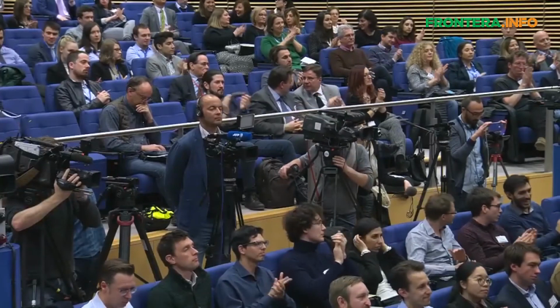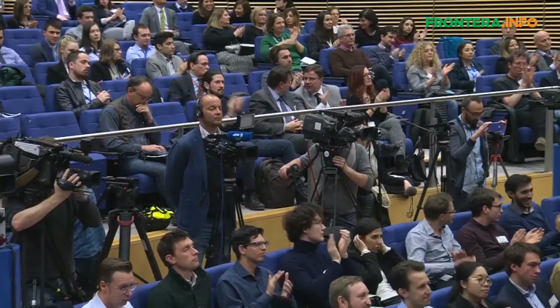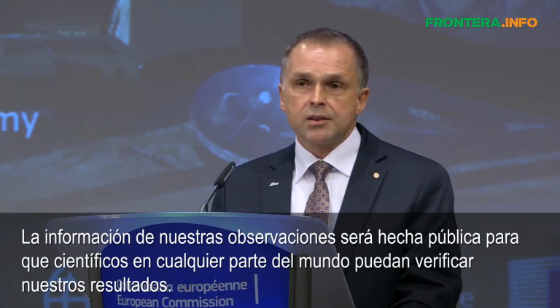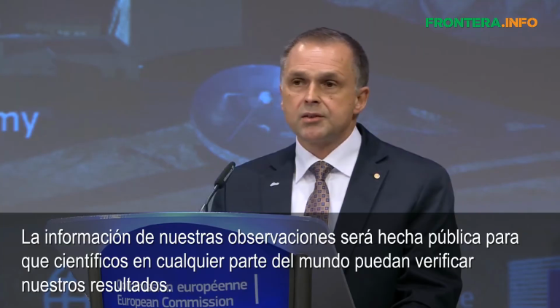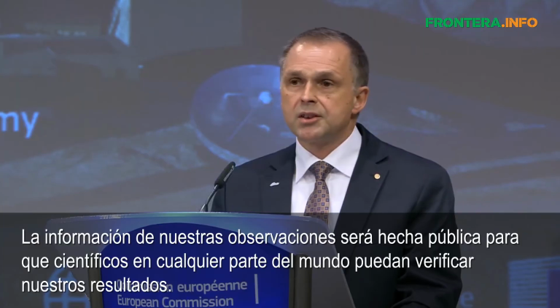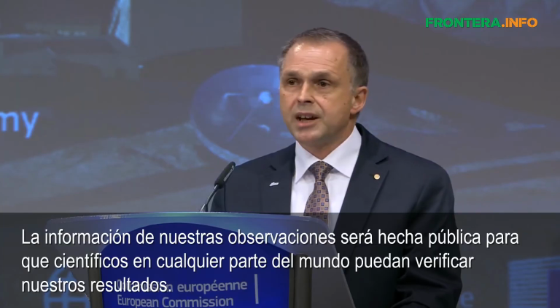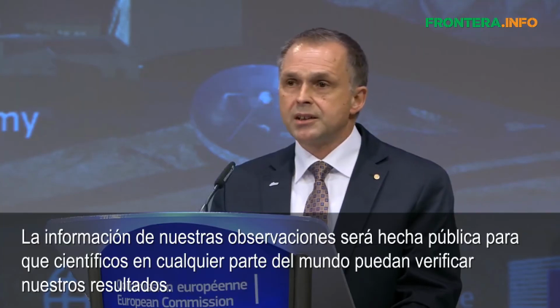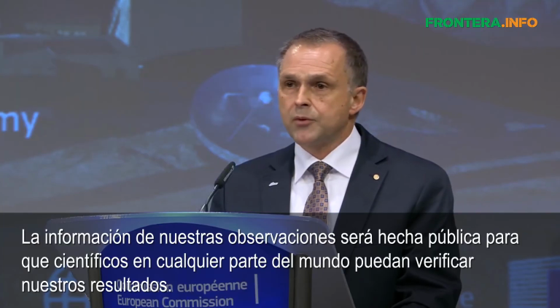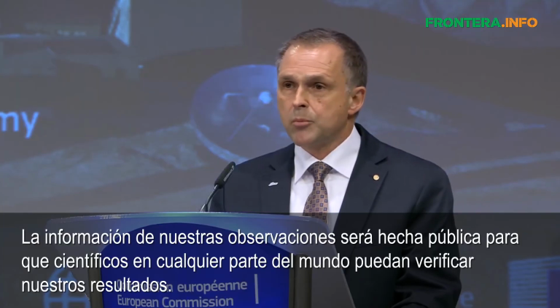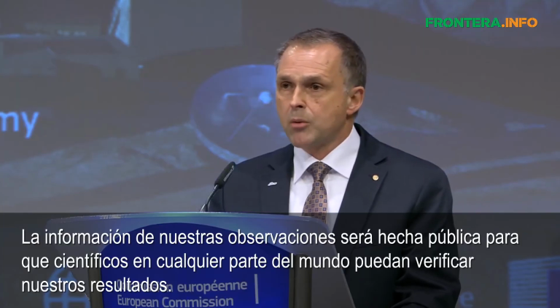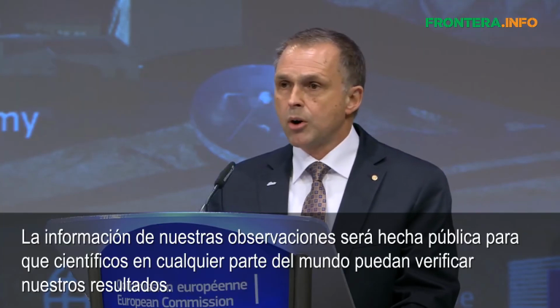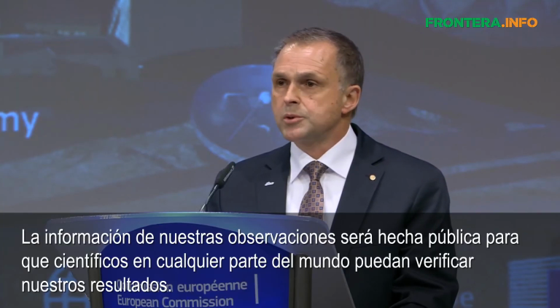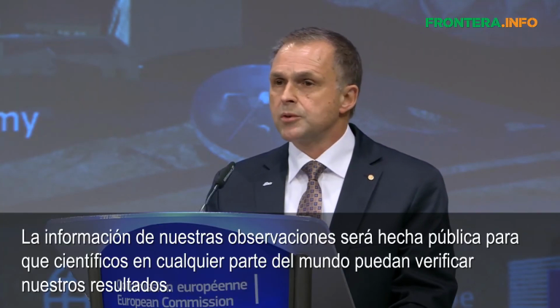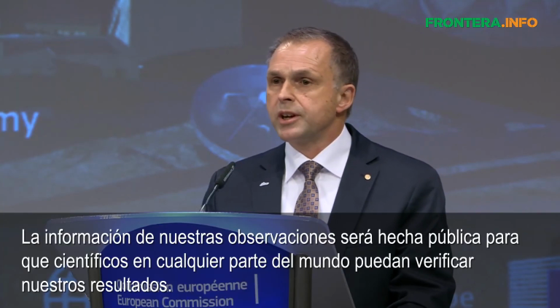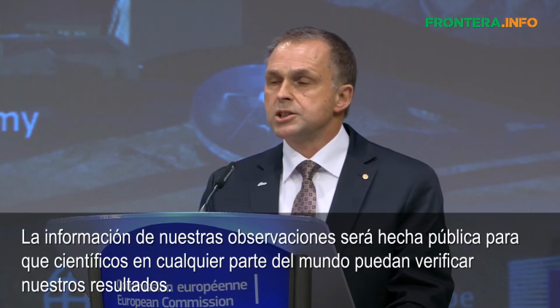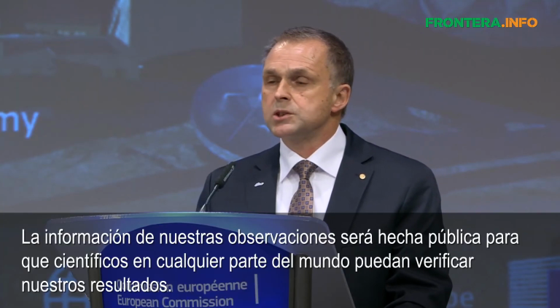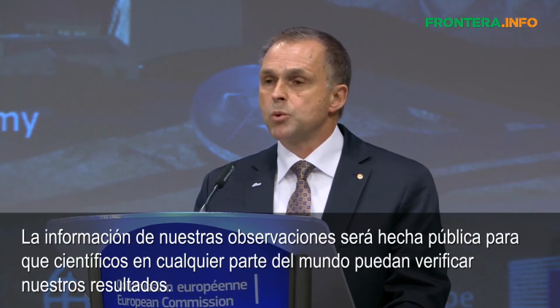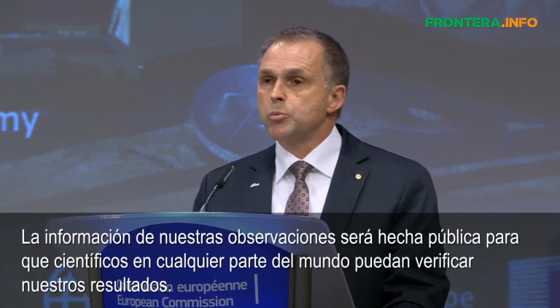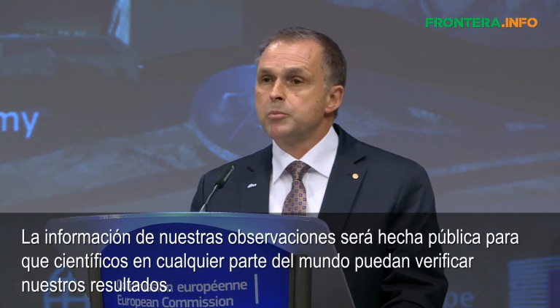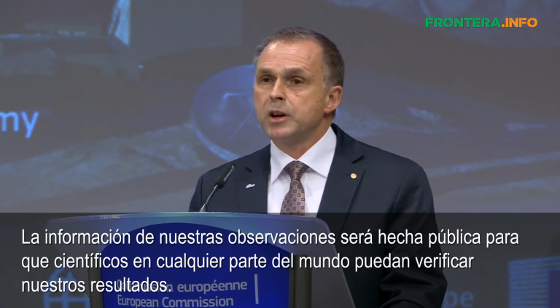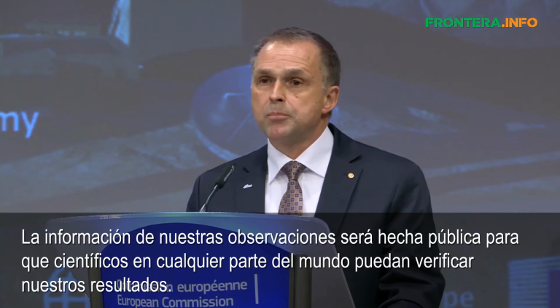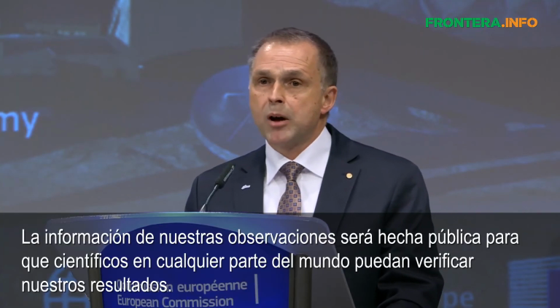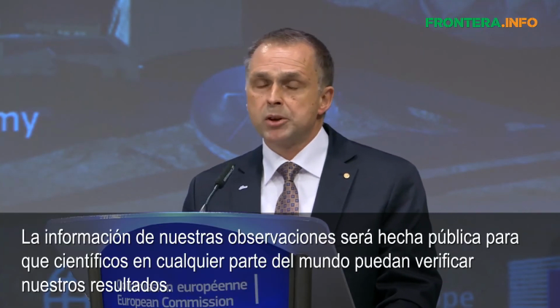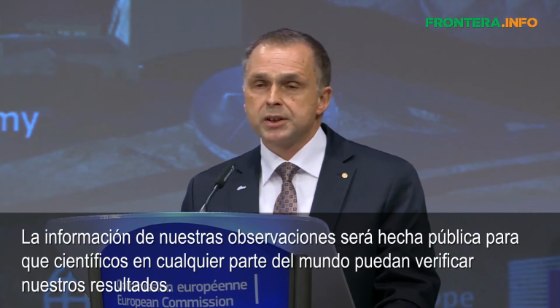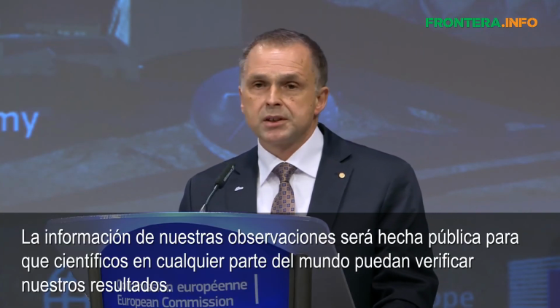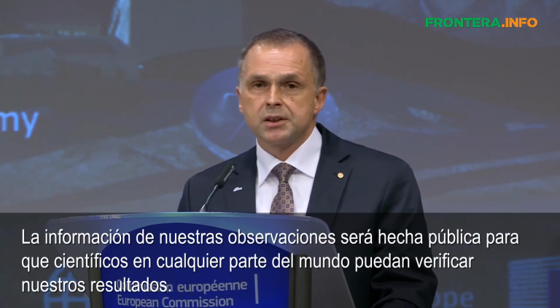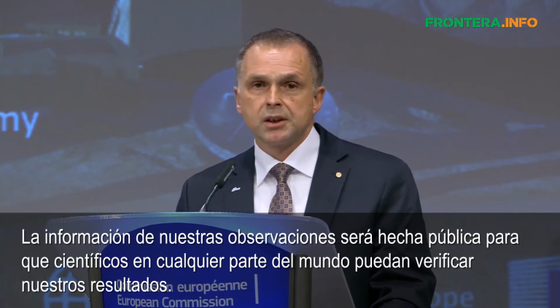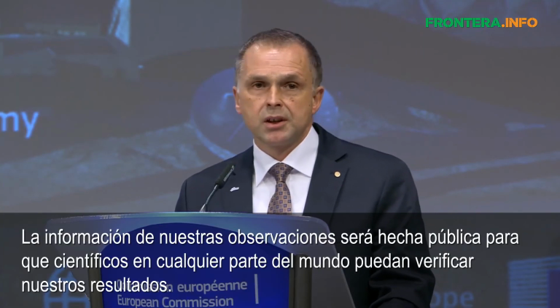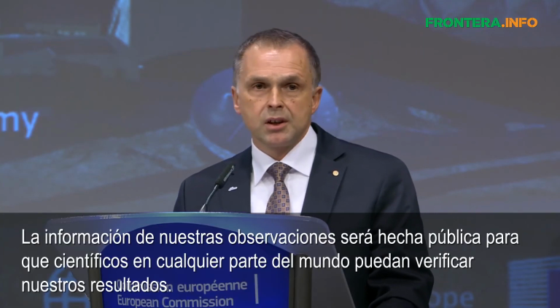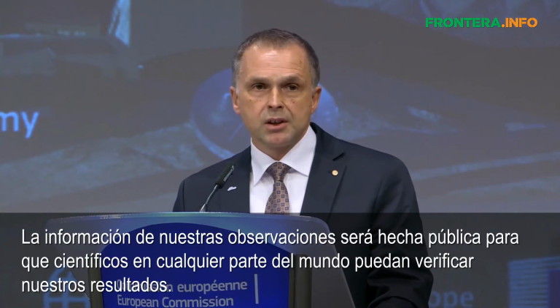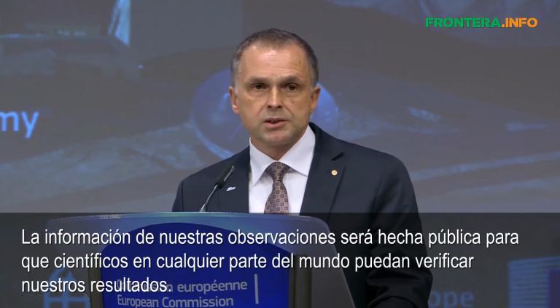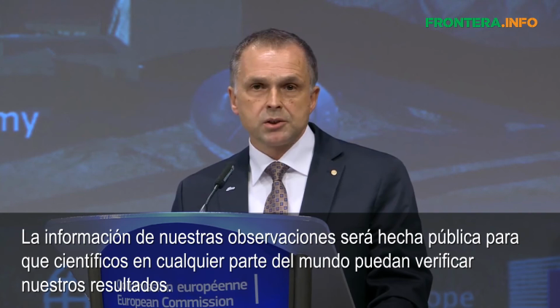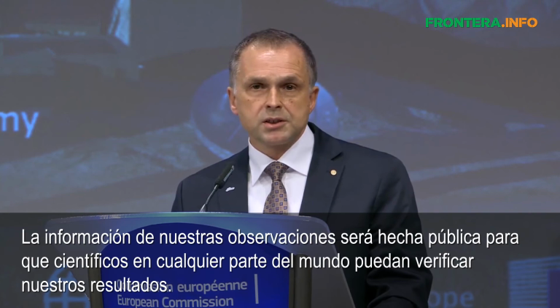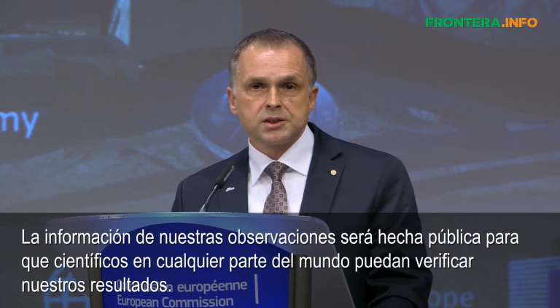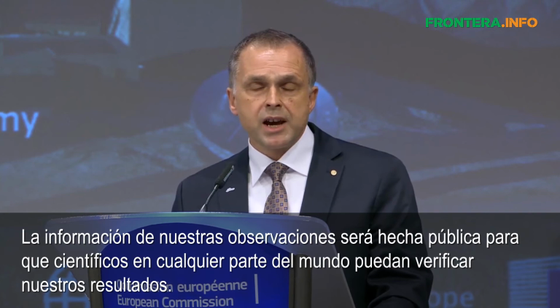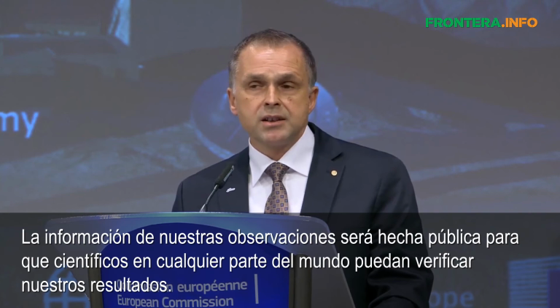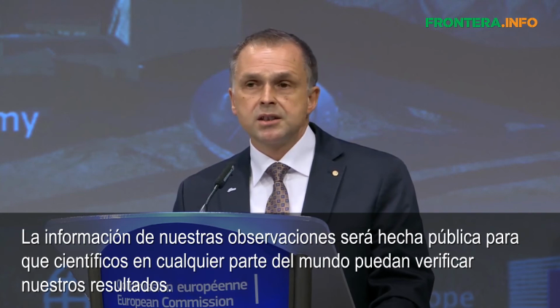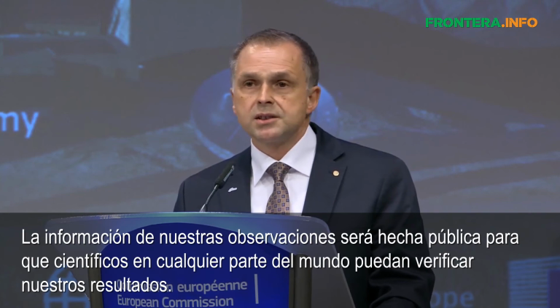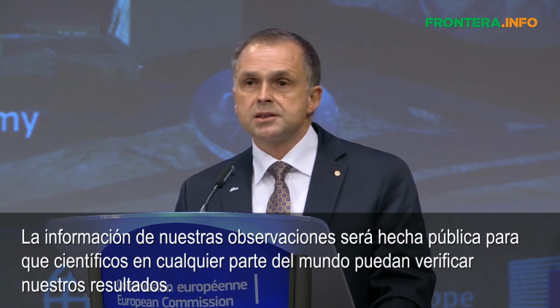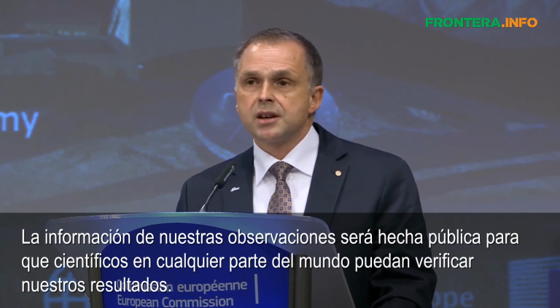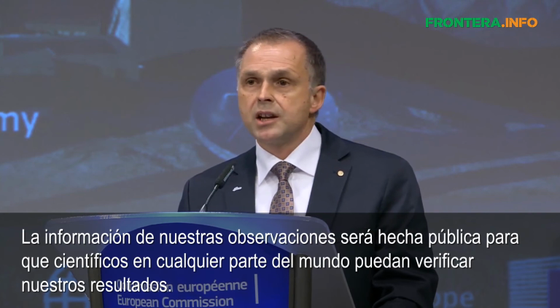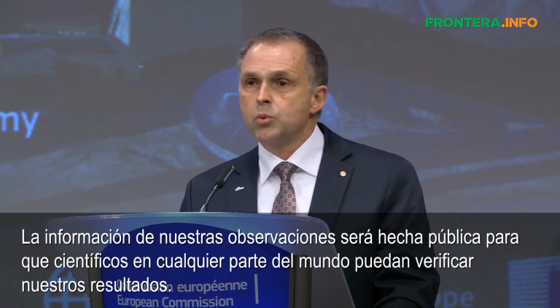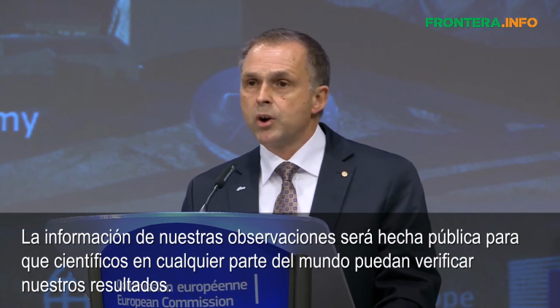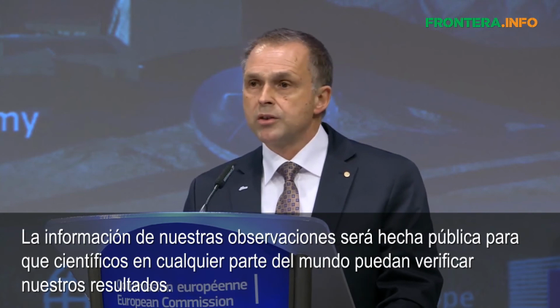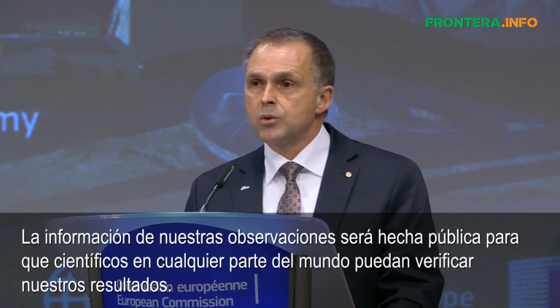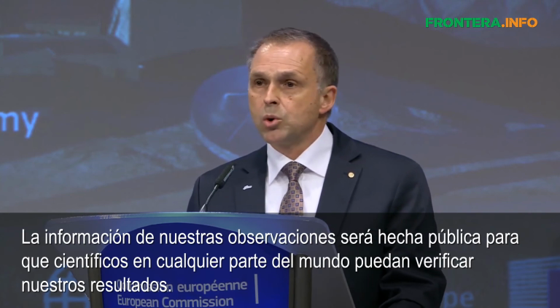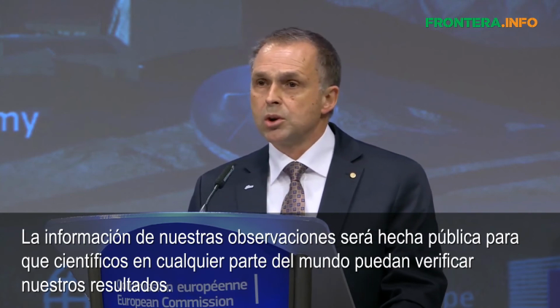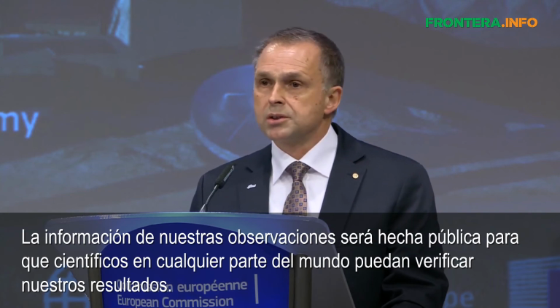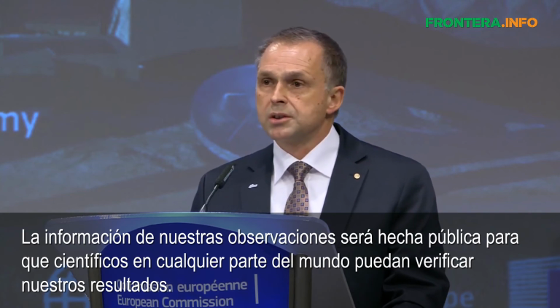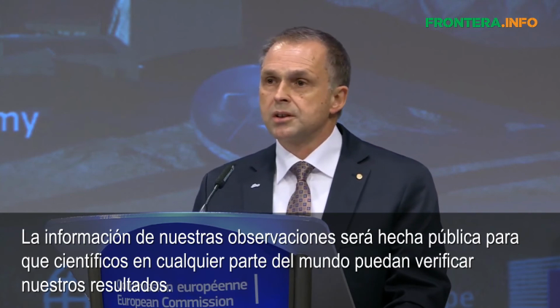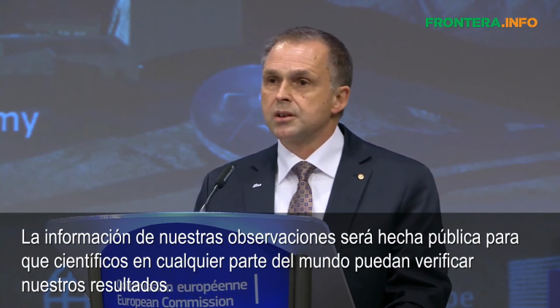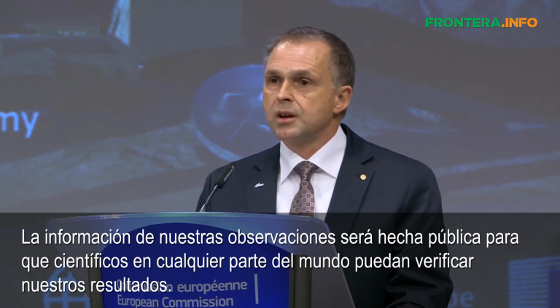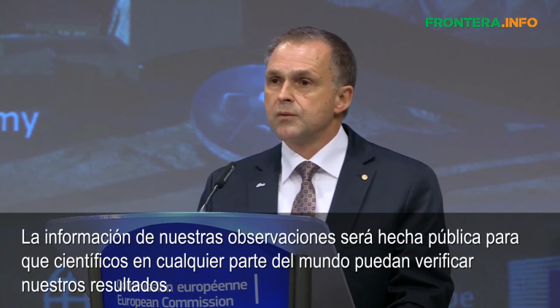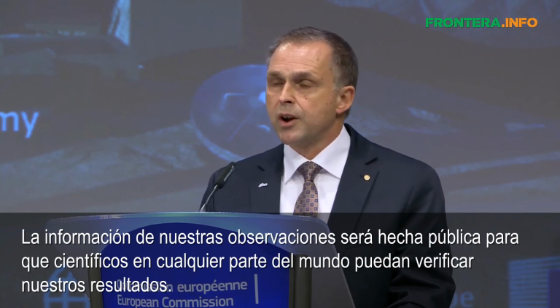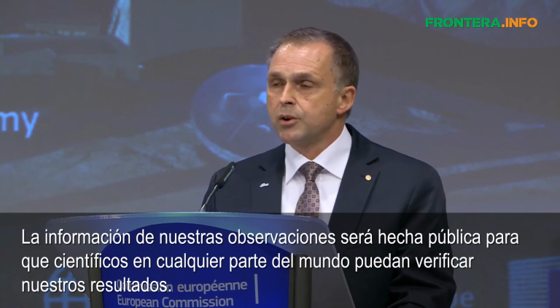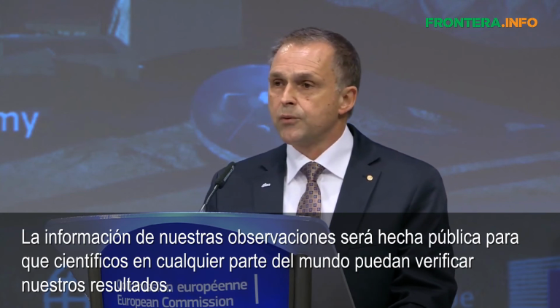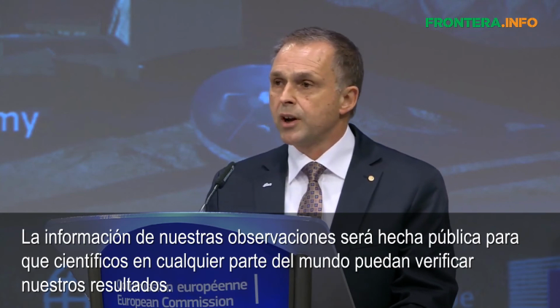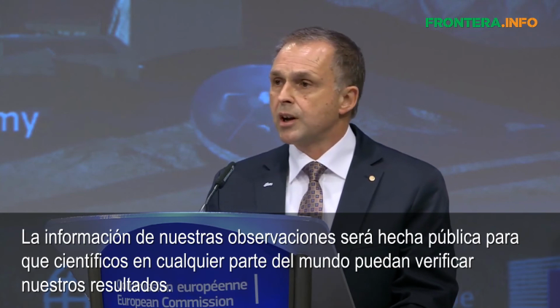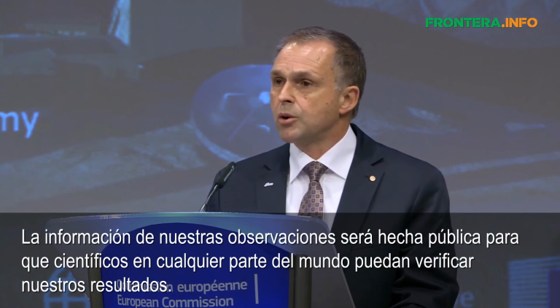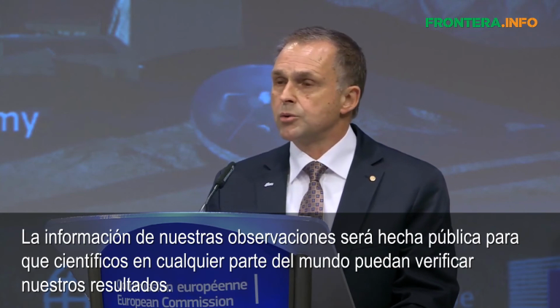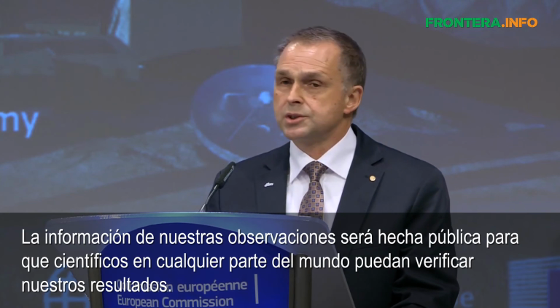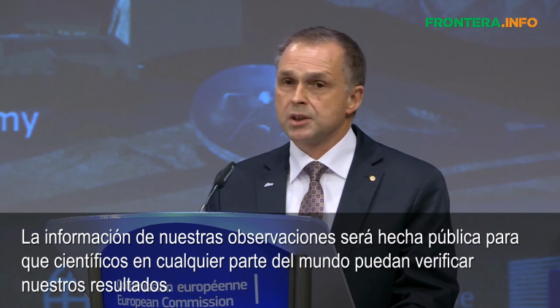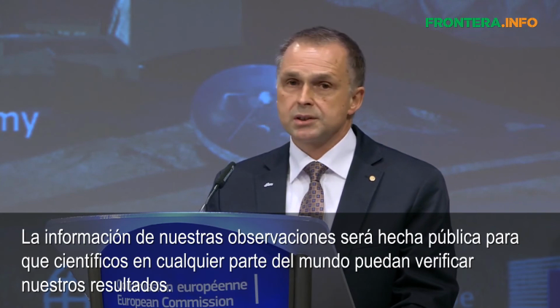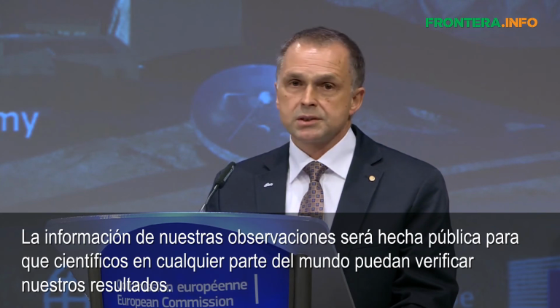The data from our observations will be made public, so that scientists anywhere in the world can verify our results.